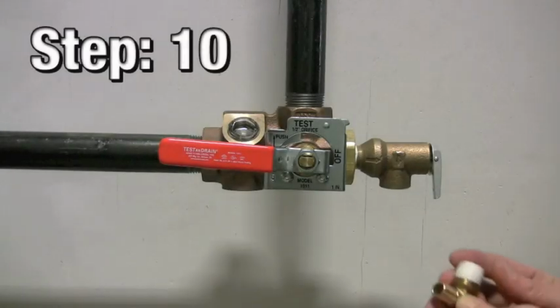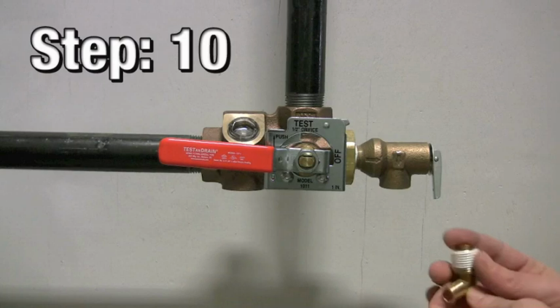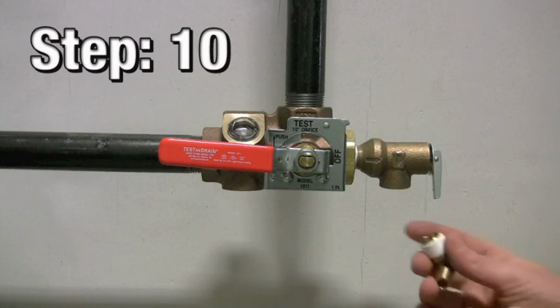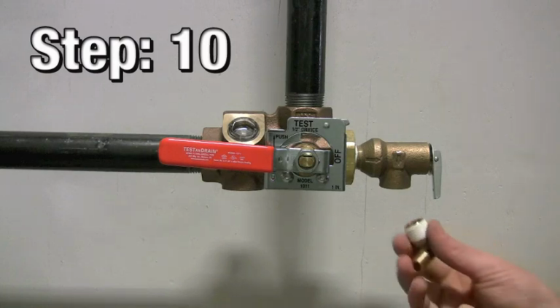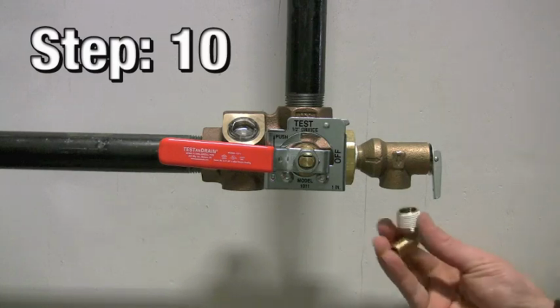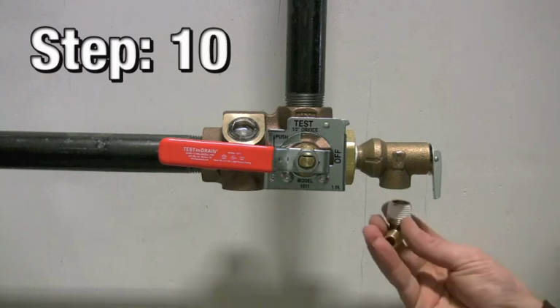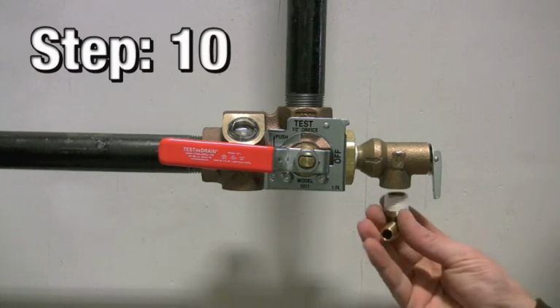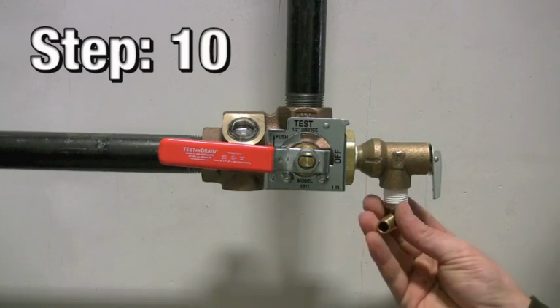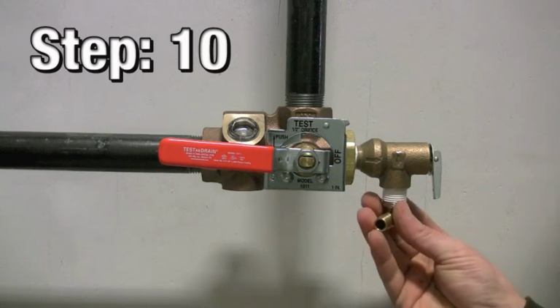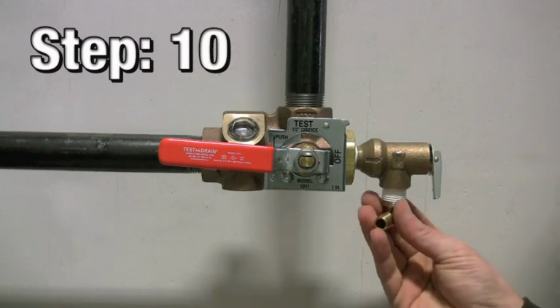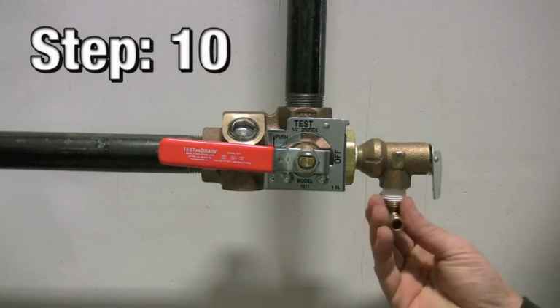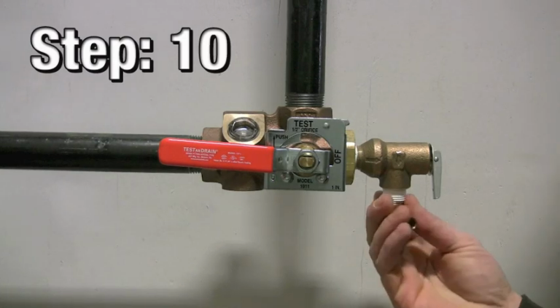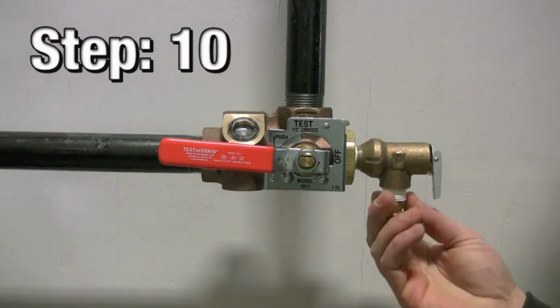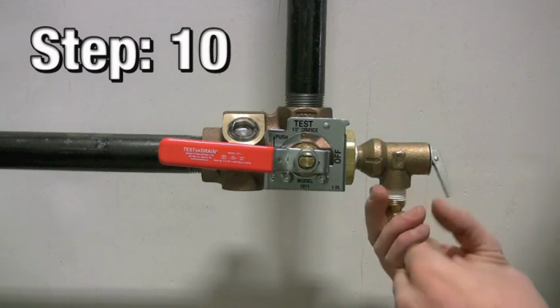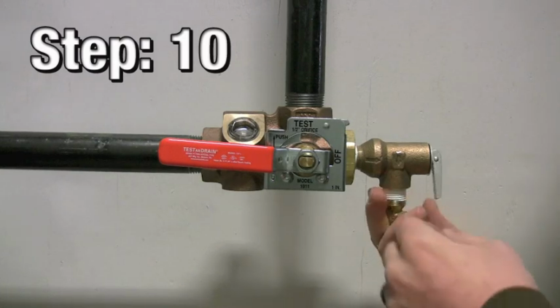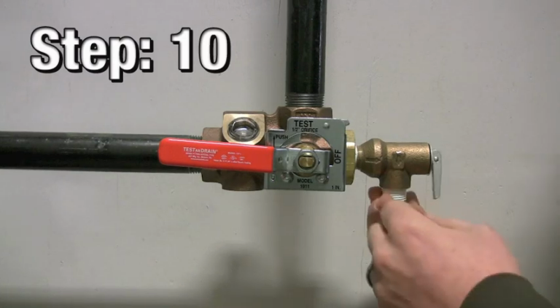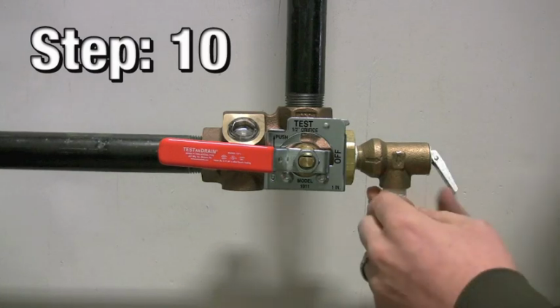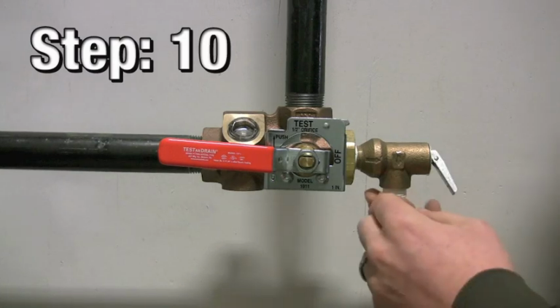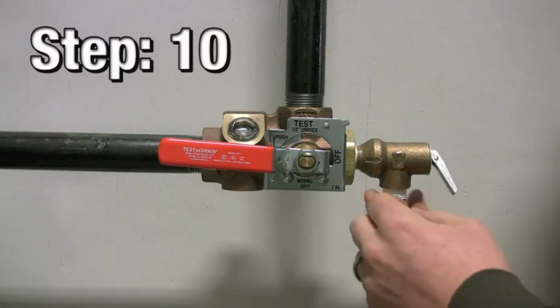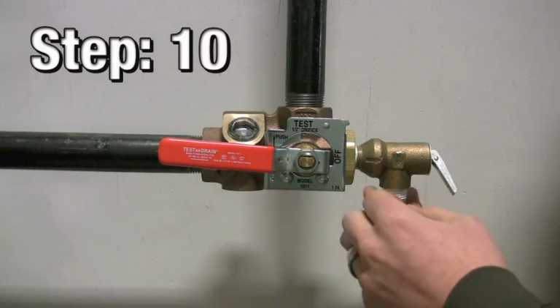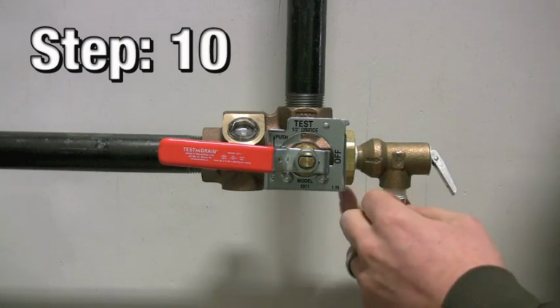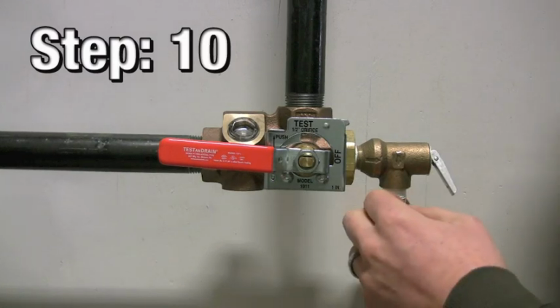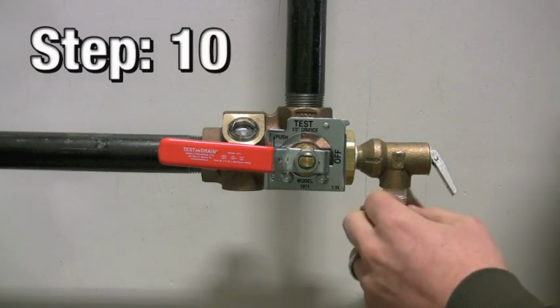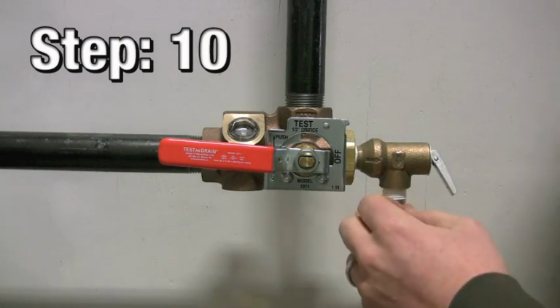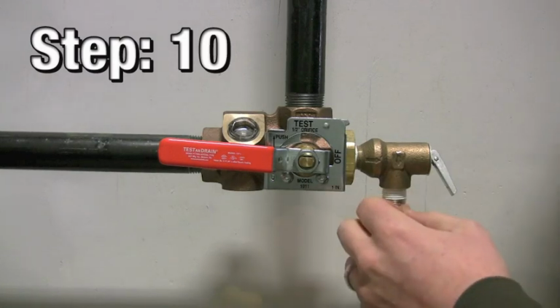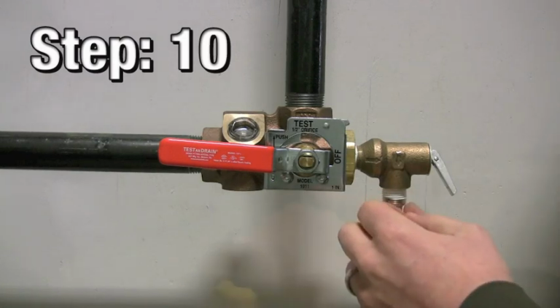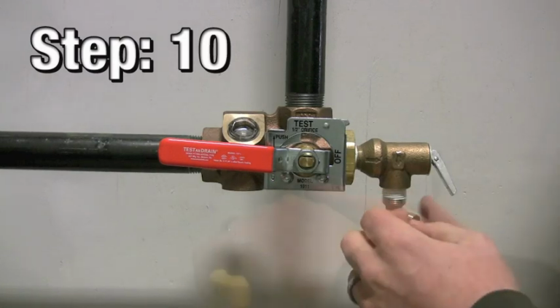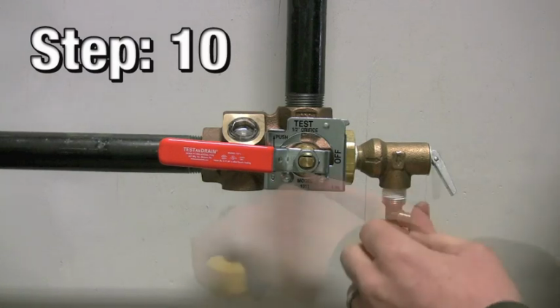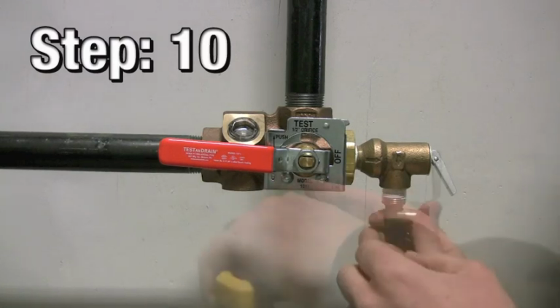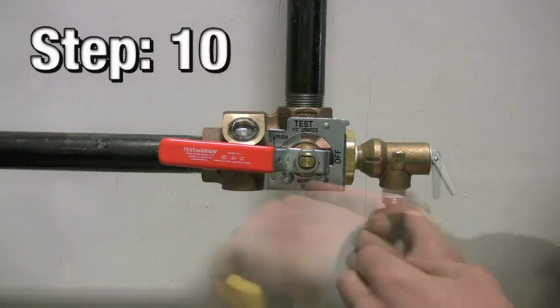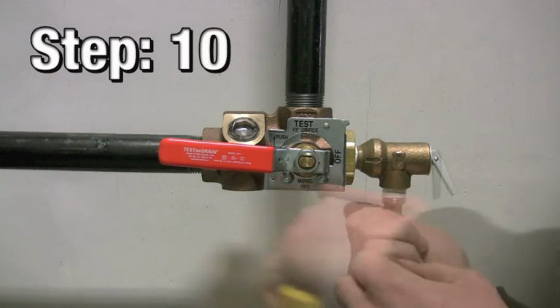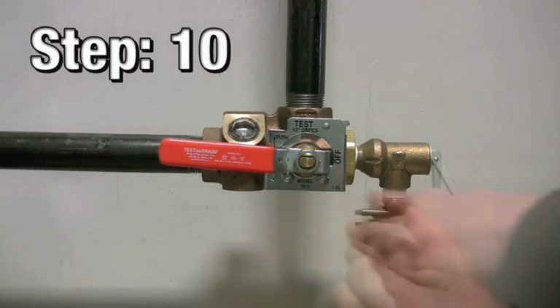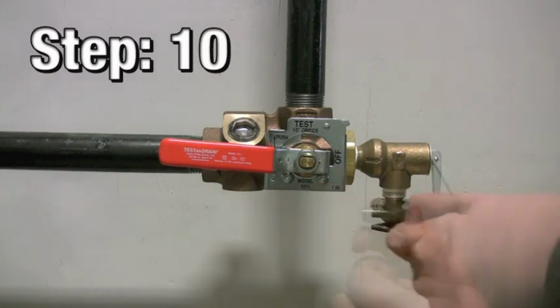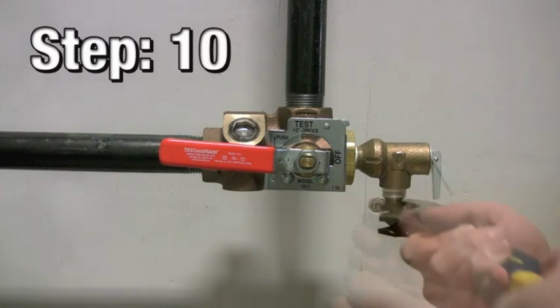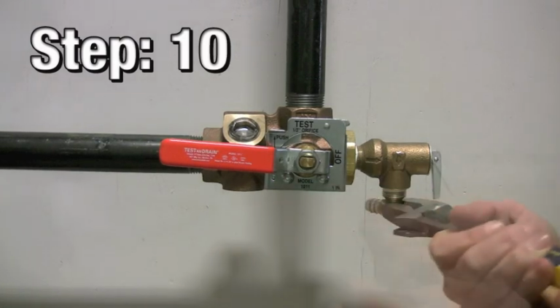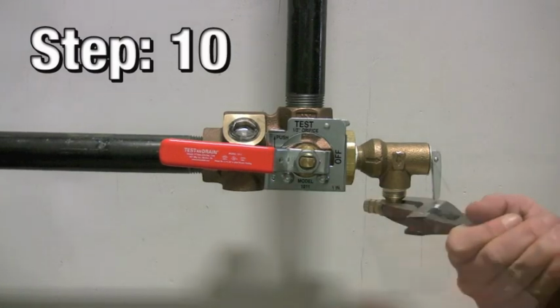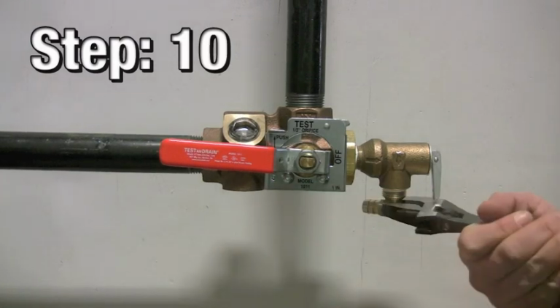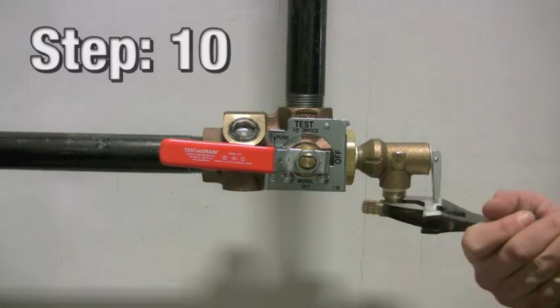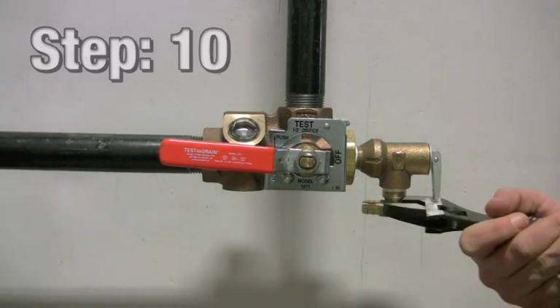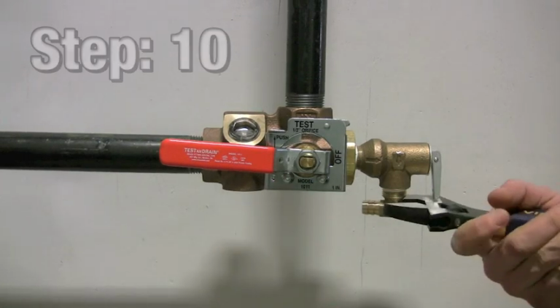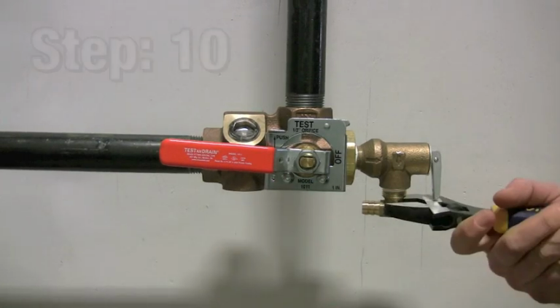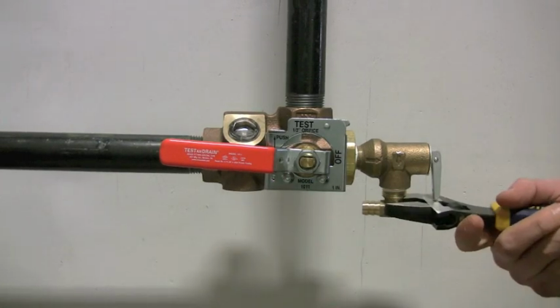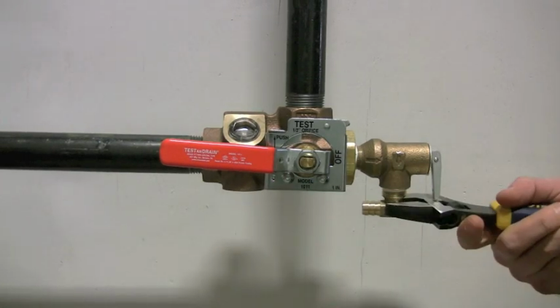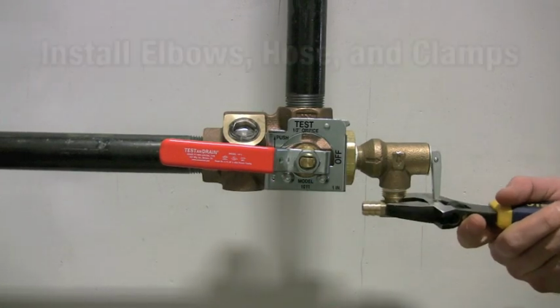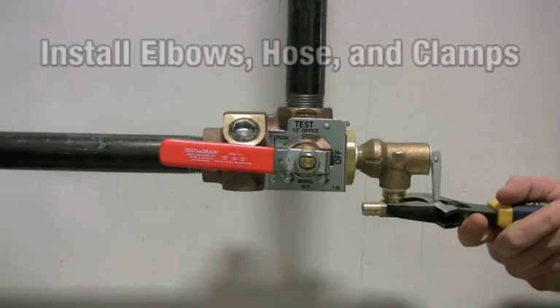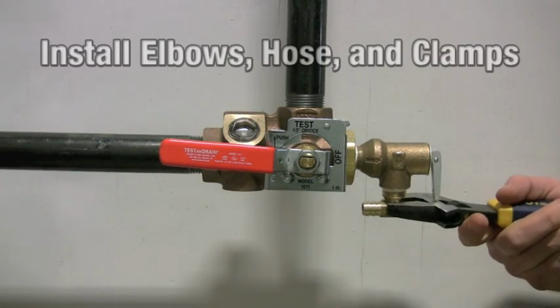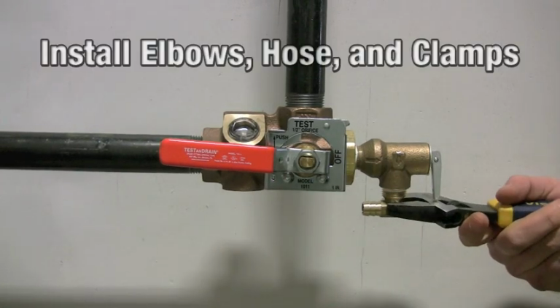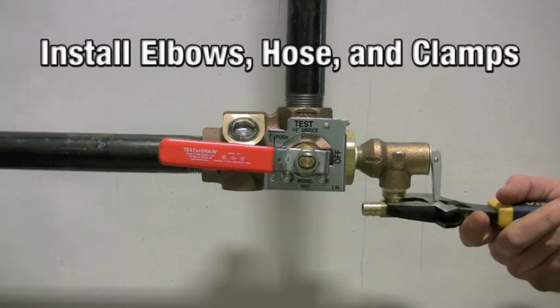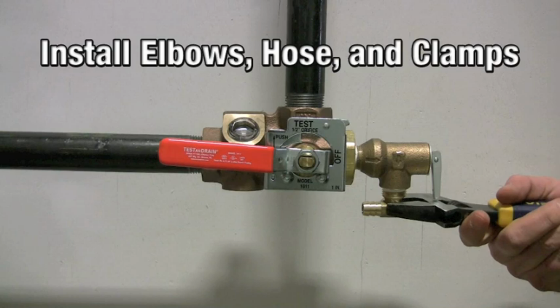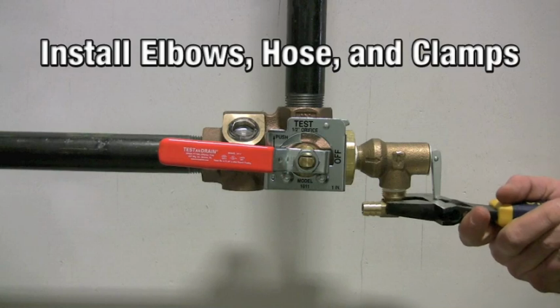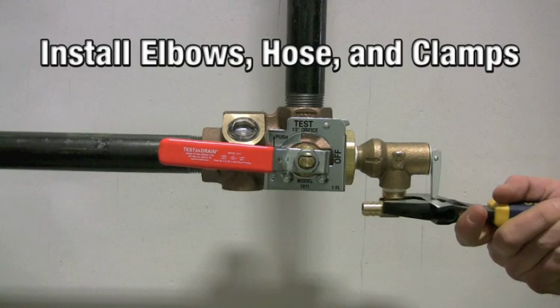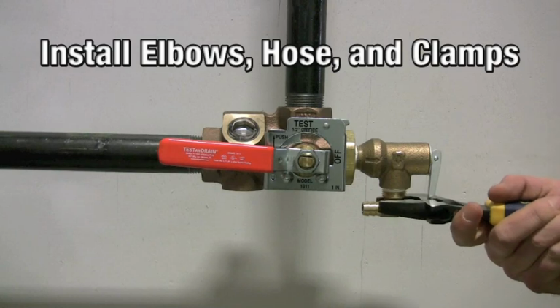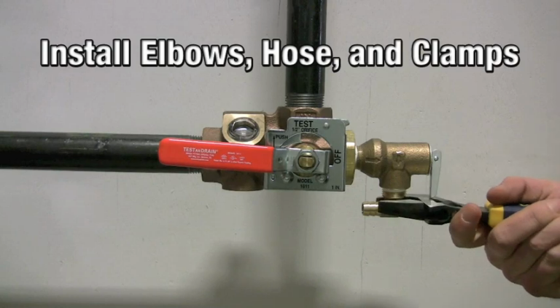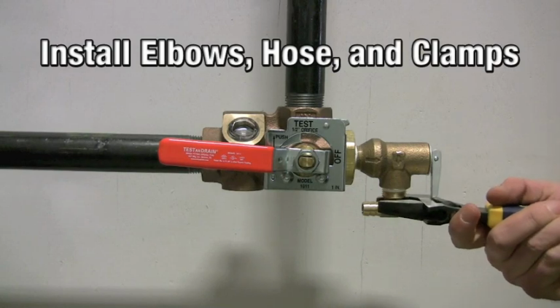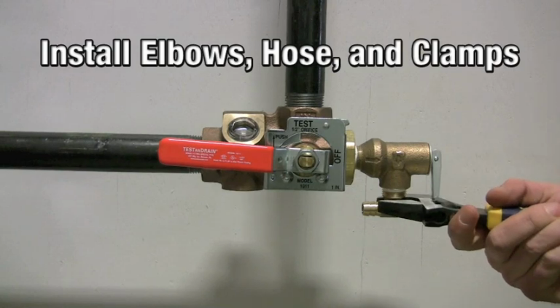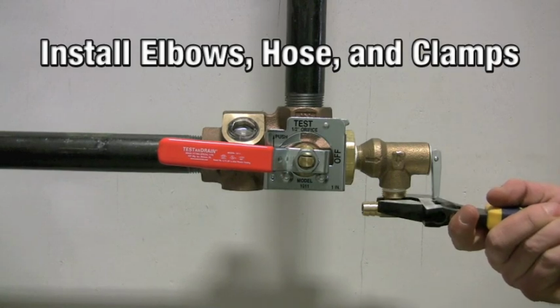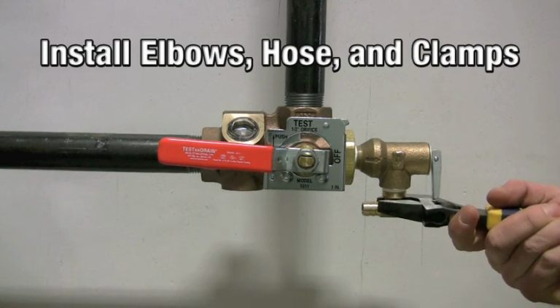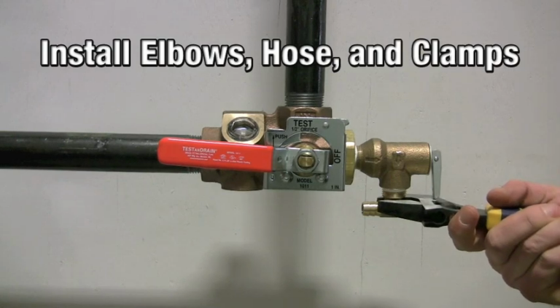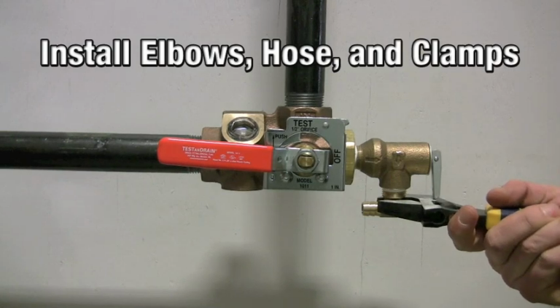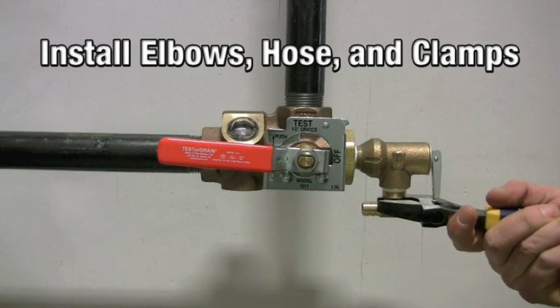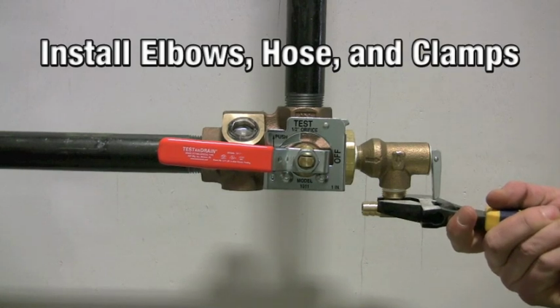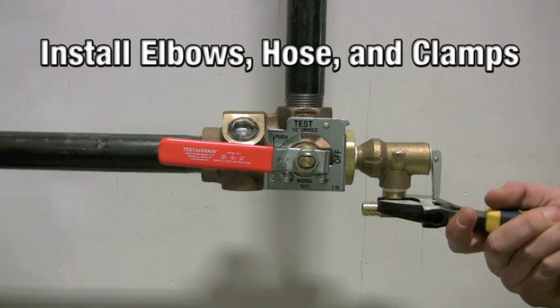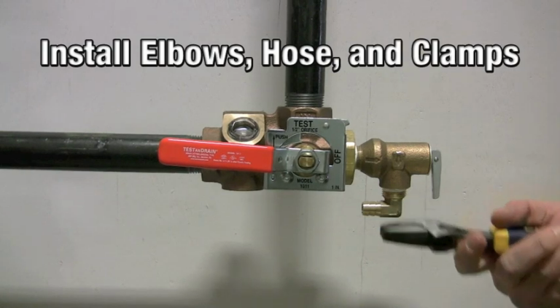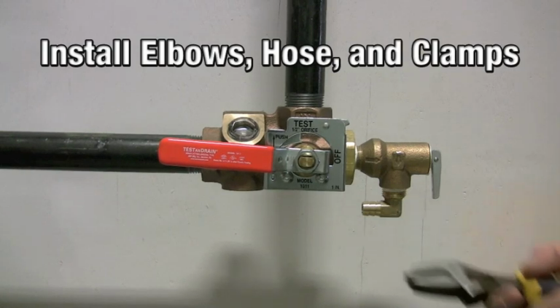Step 10: apply new PTFE tape to the elbows and reinstall them, then the hose, and finally the clamps.